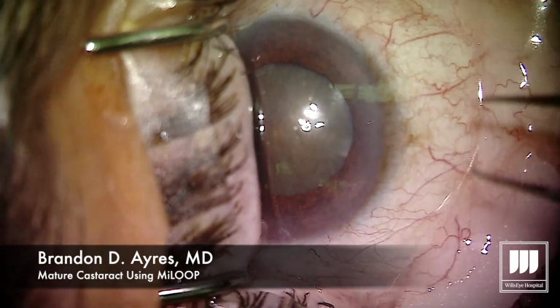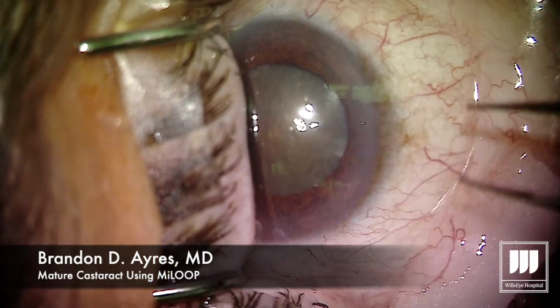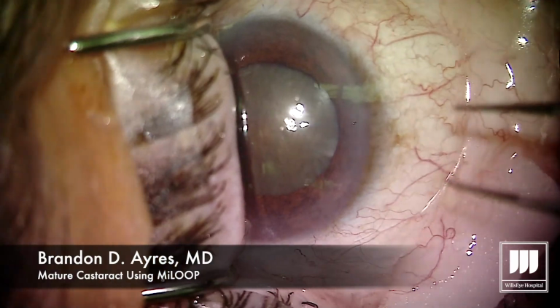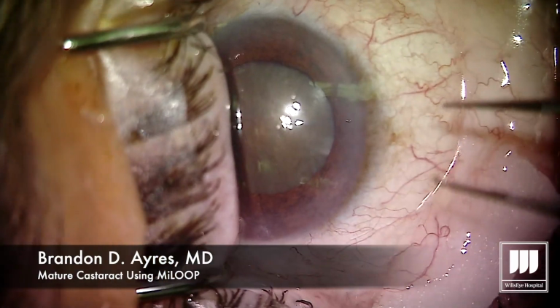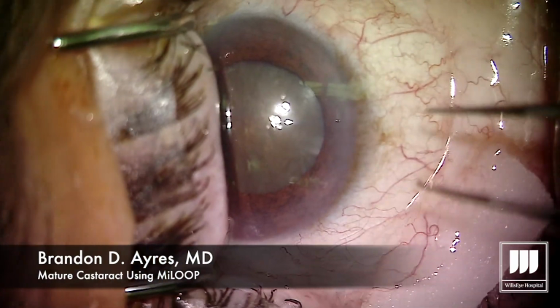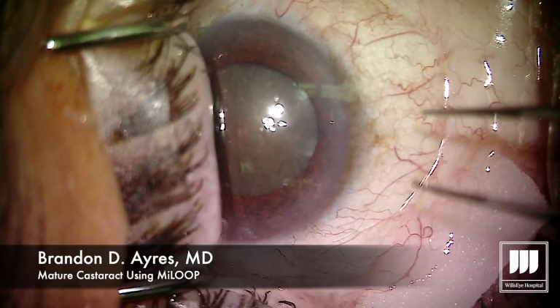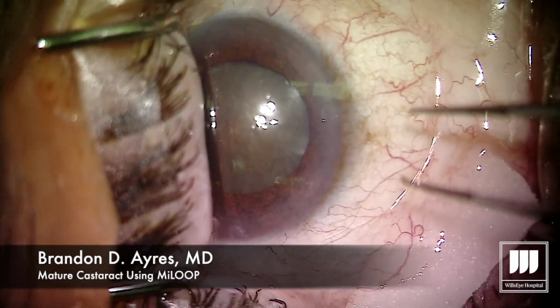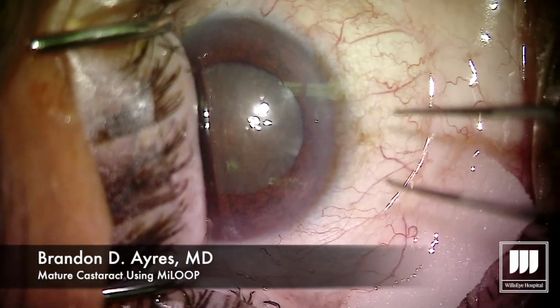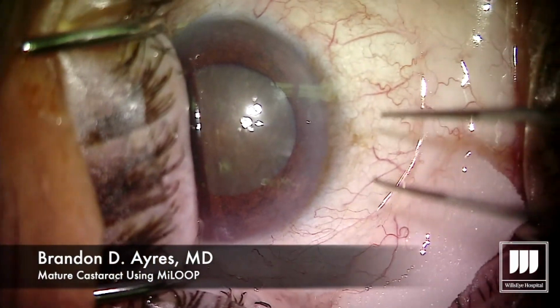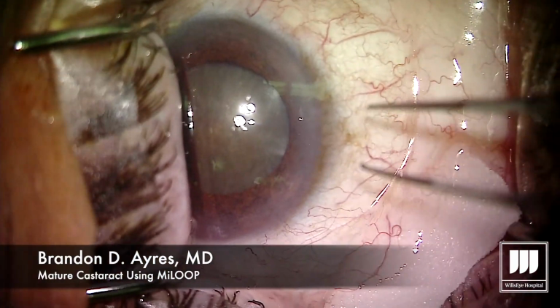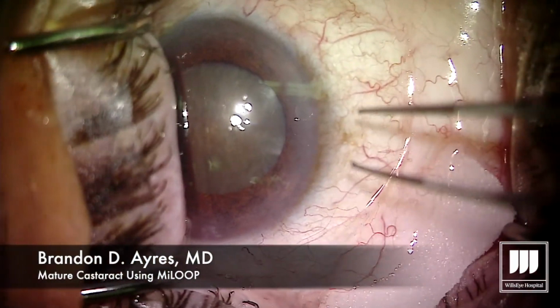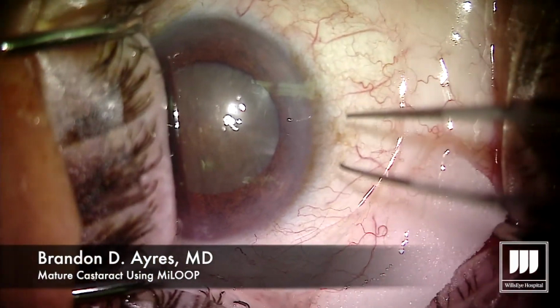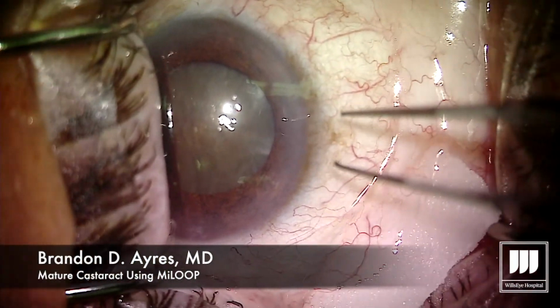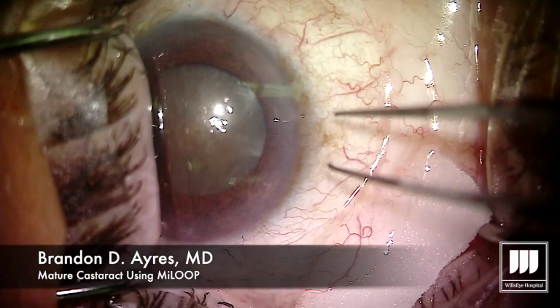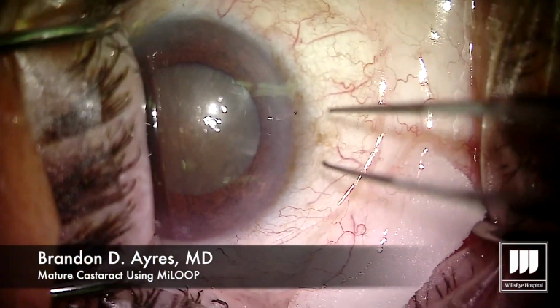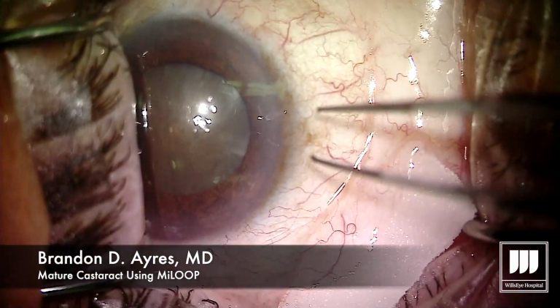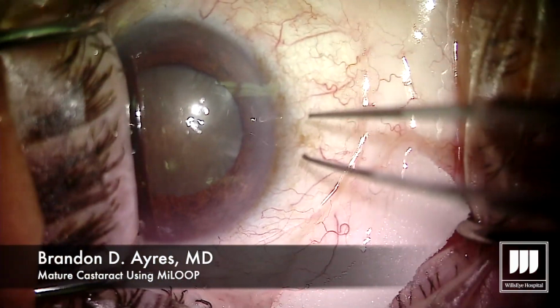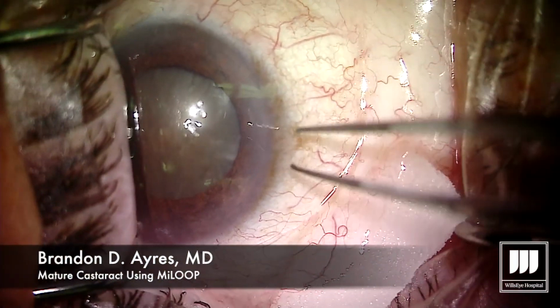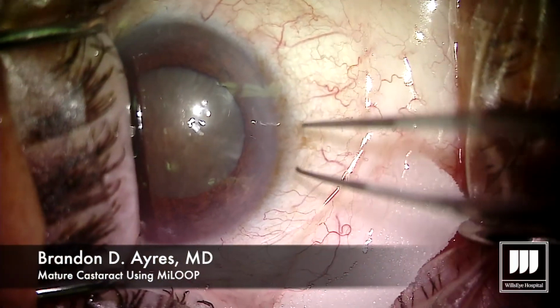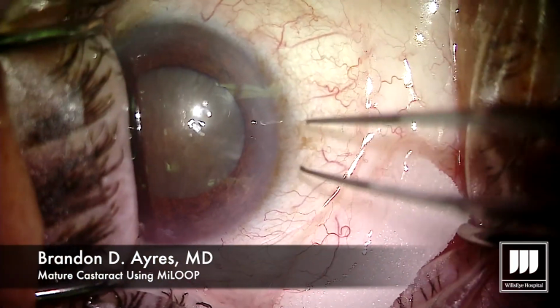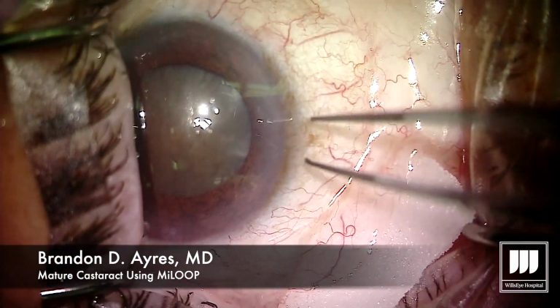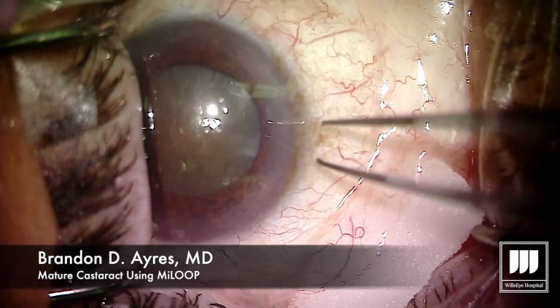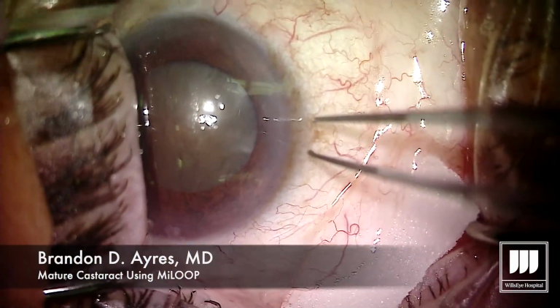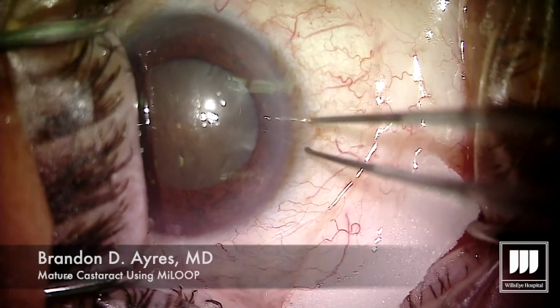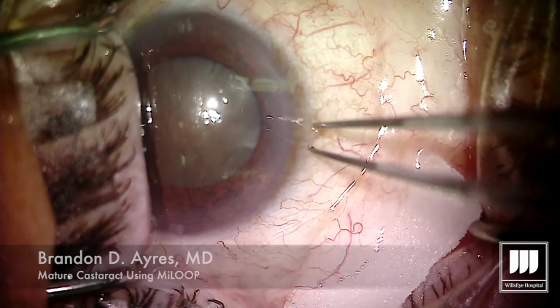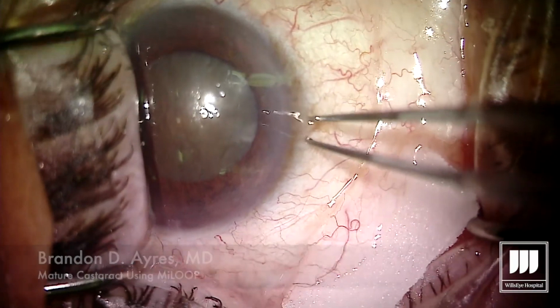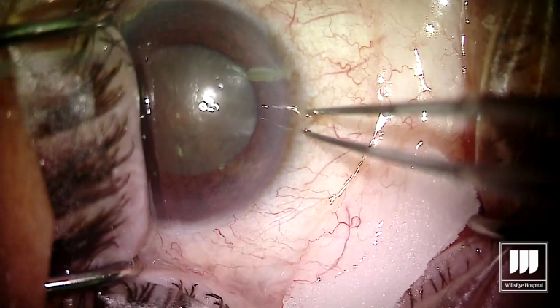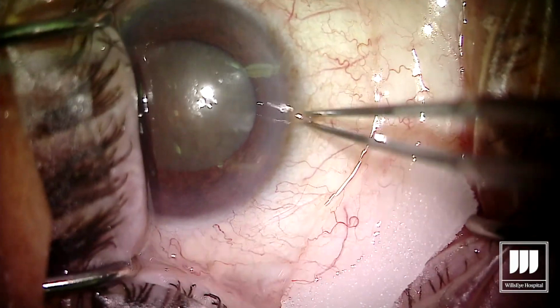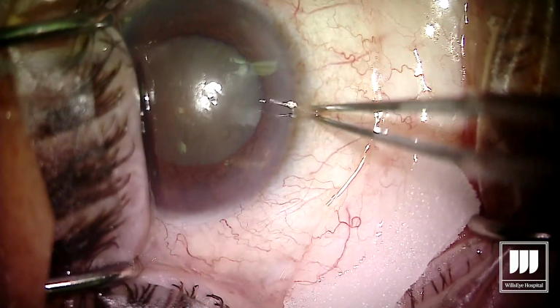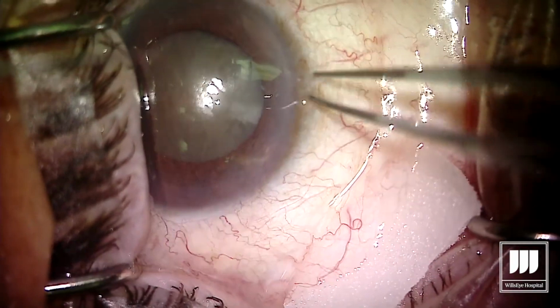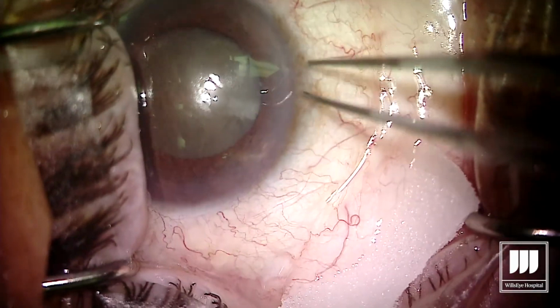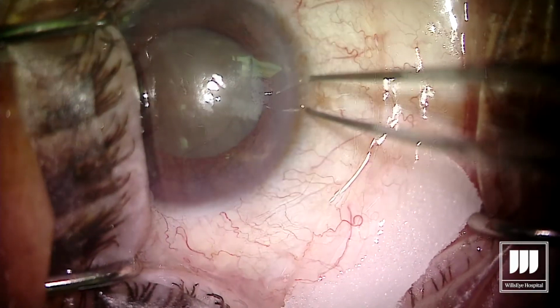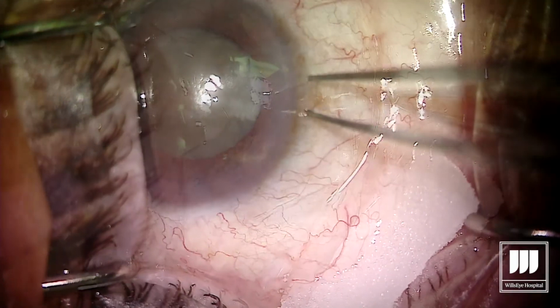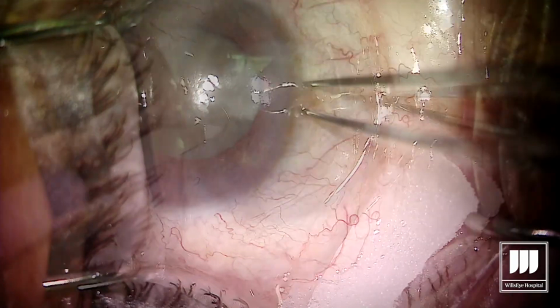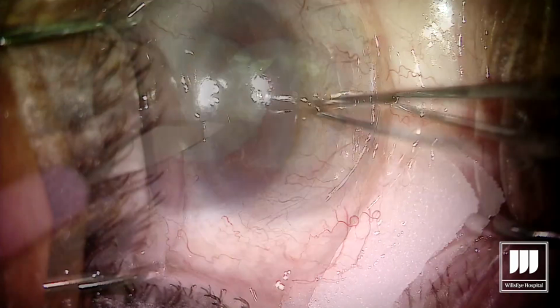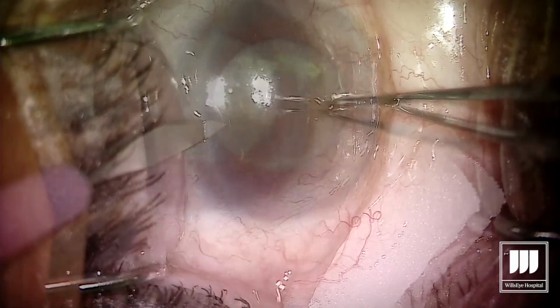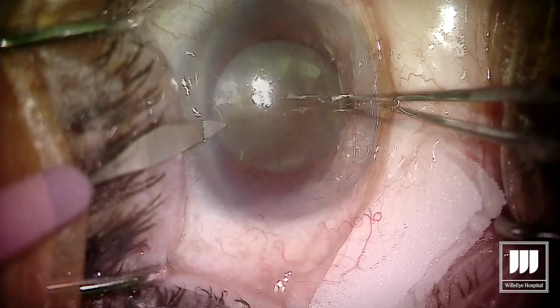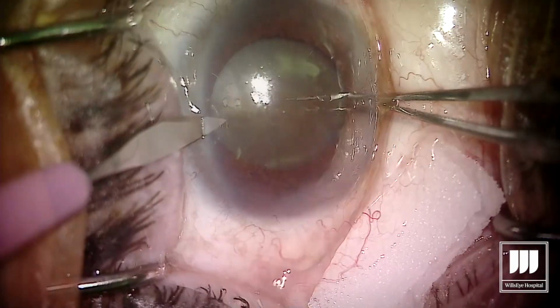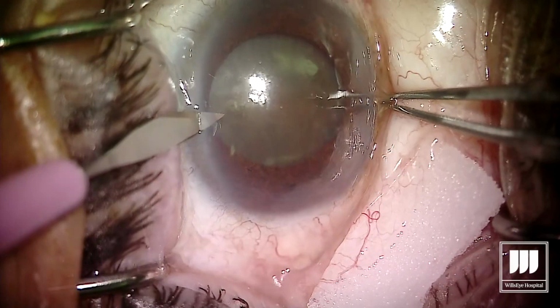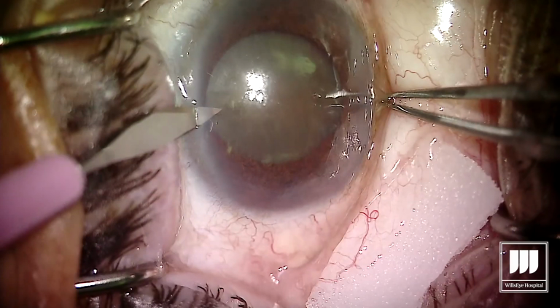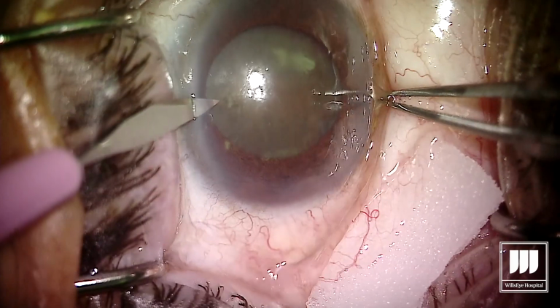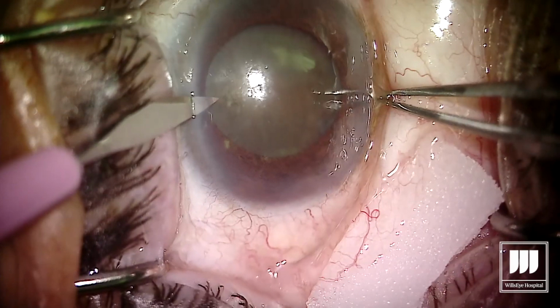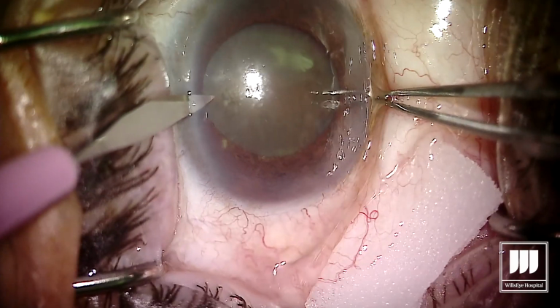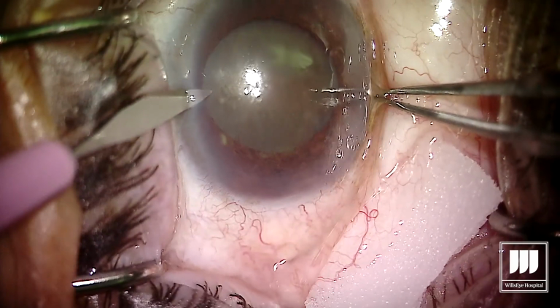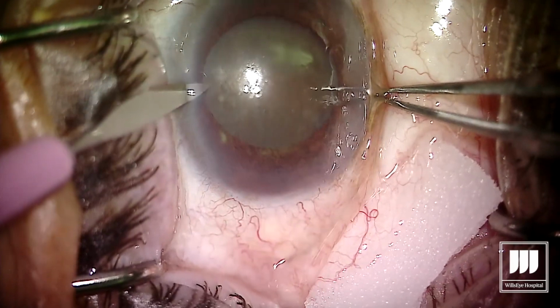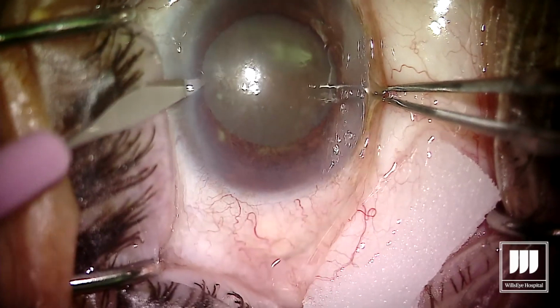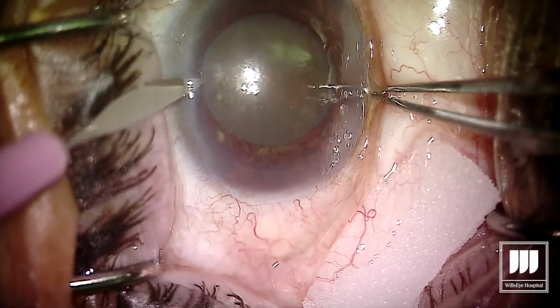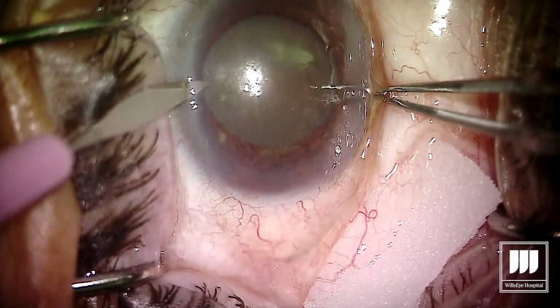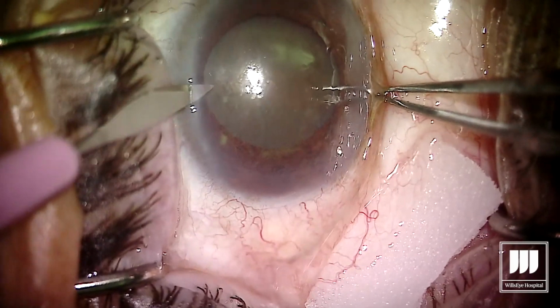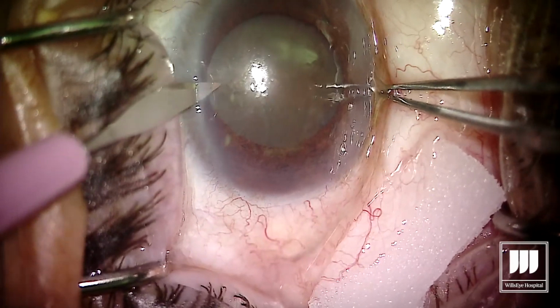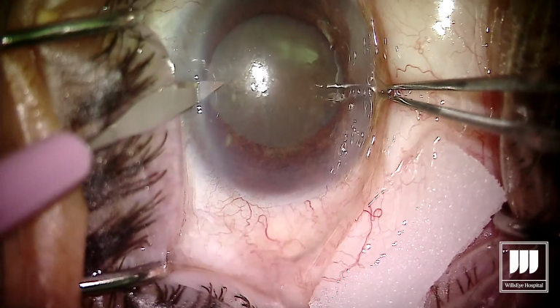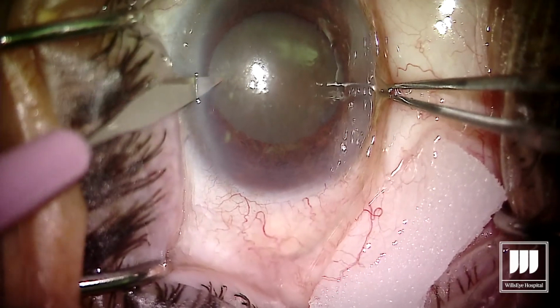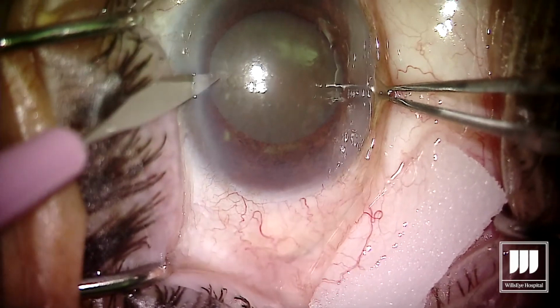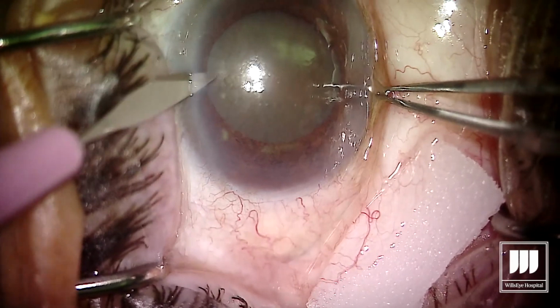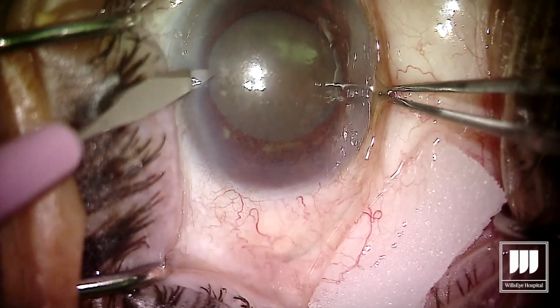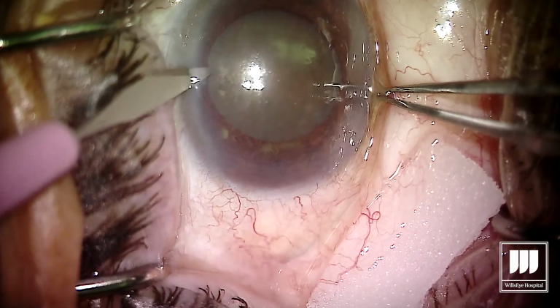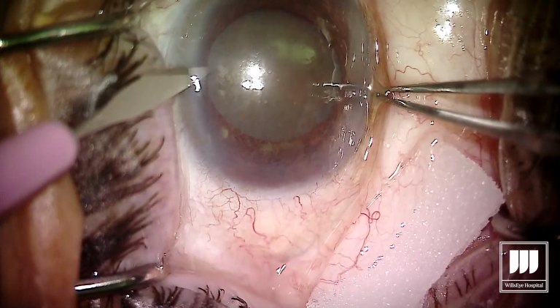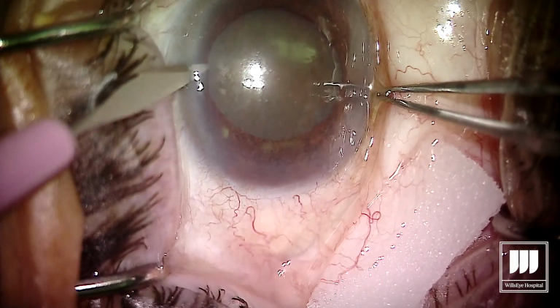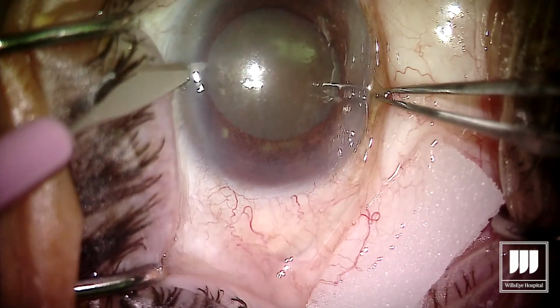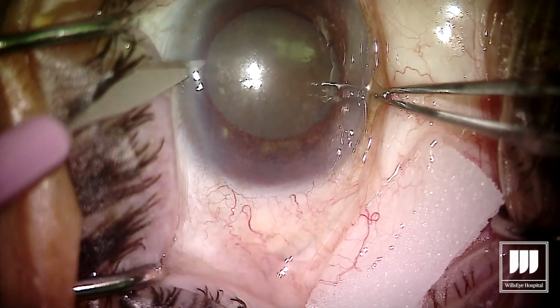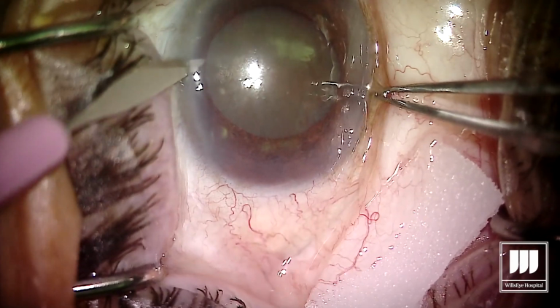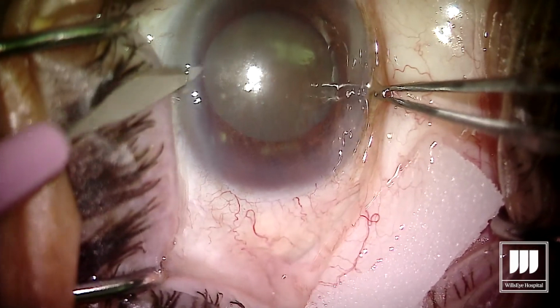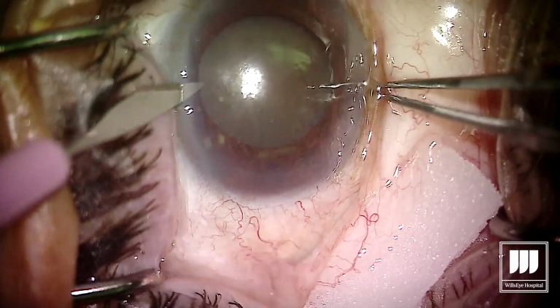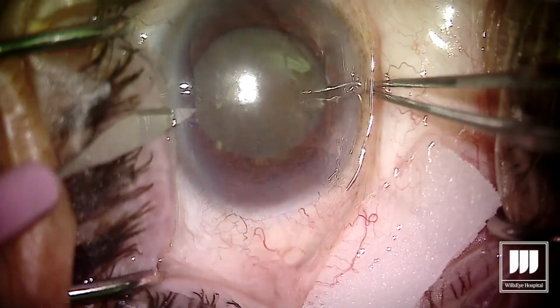Hey guys, a friend of mine asked me to post a video of how we've been using the MyLube for our hypermature lenses. So here we go.